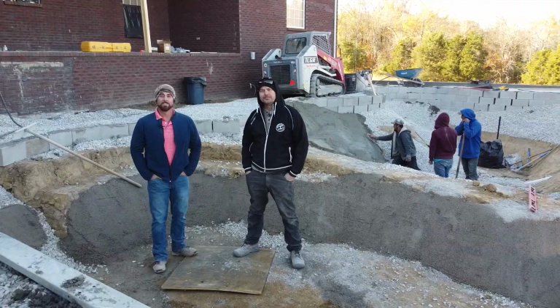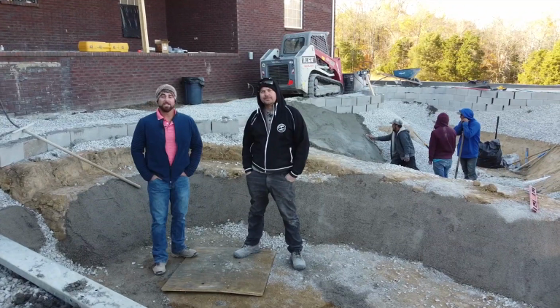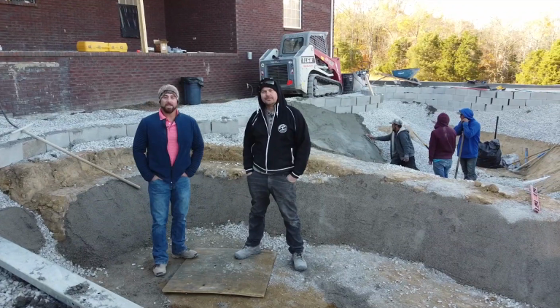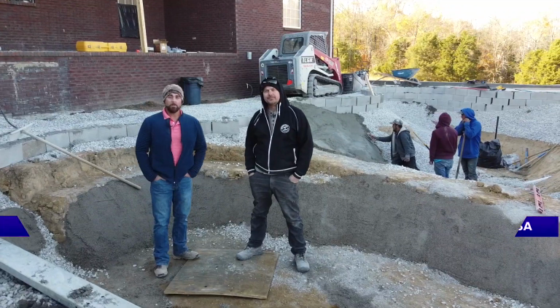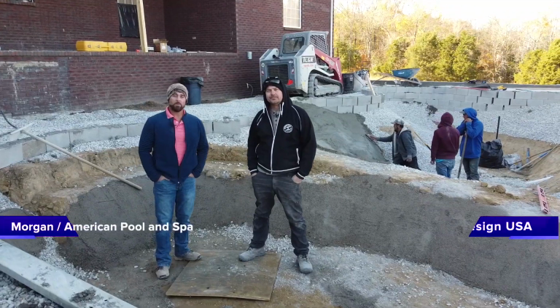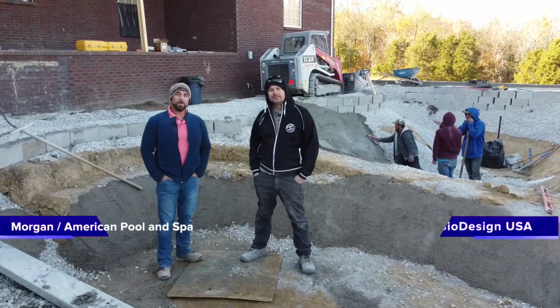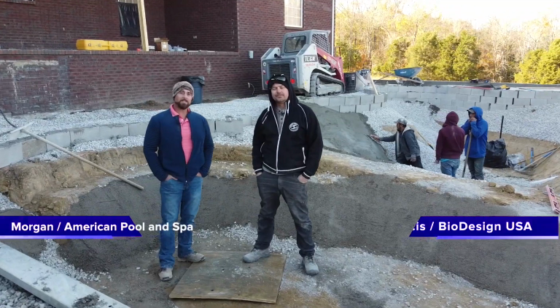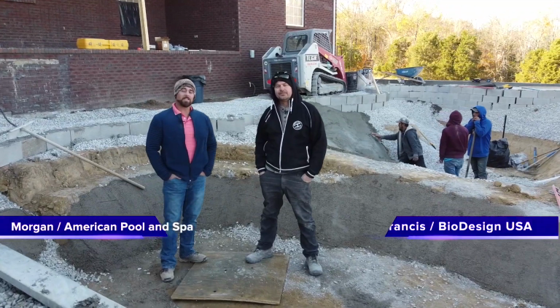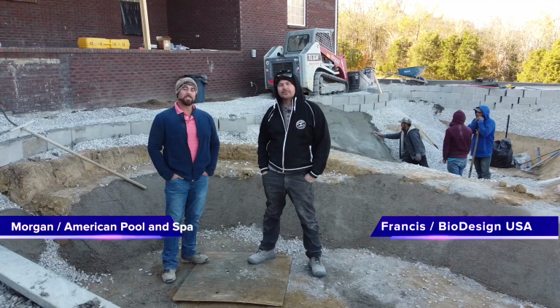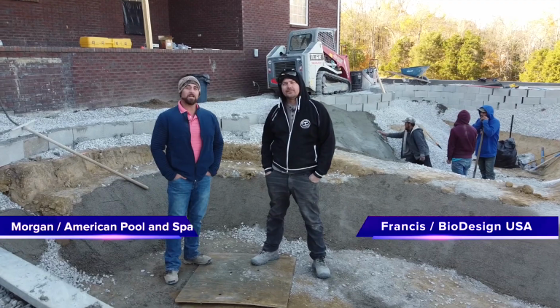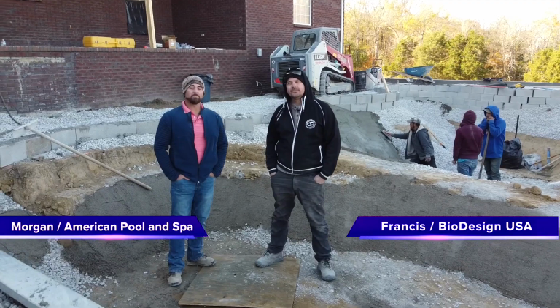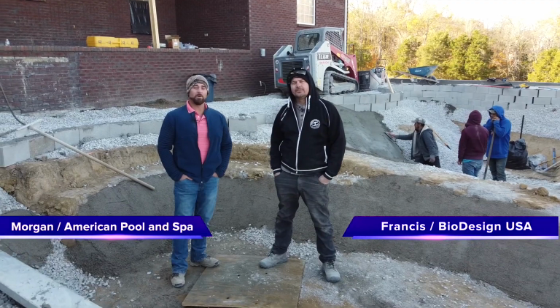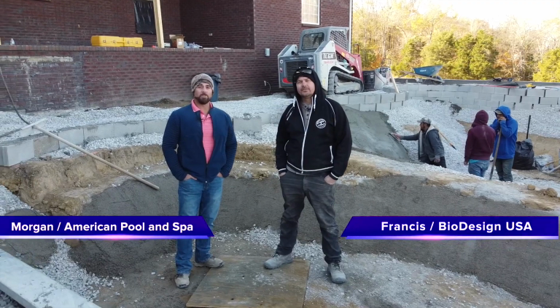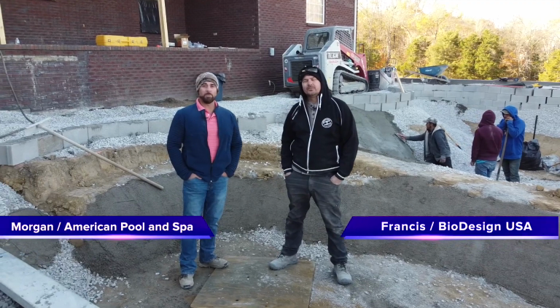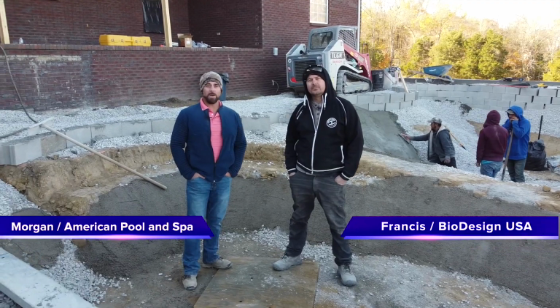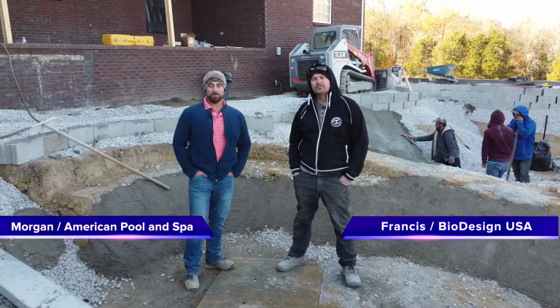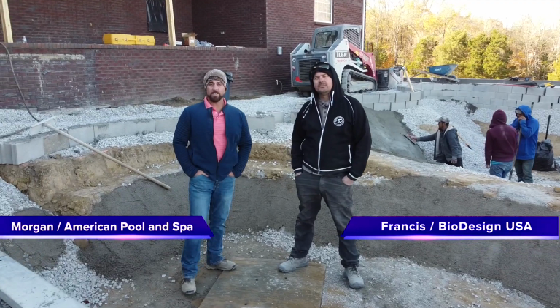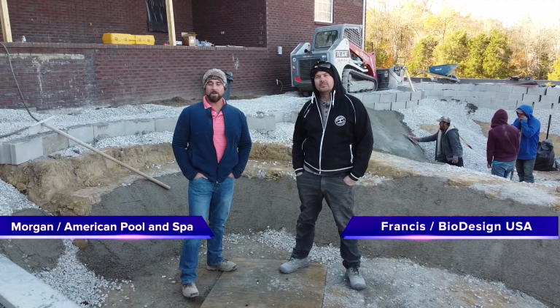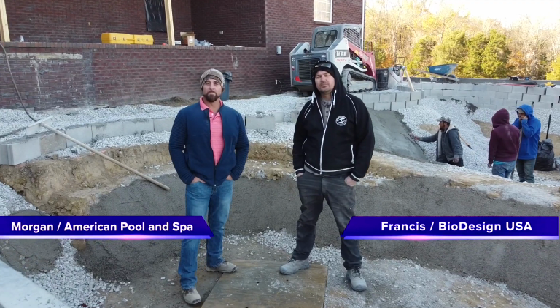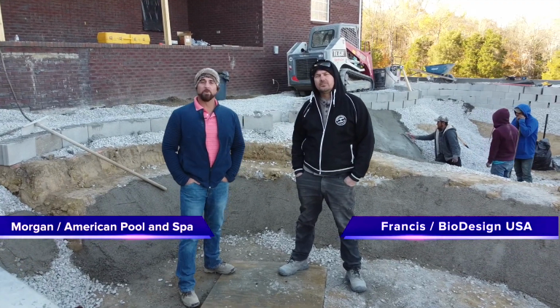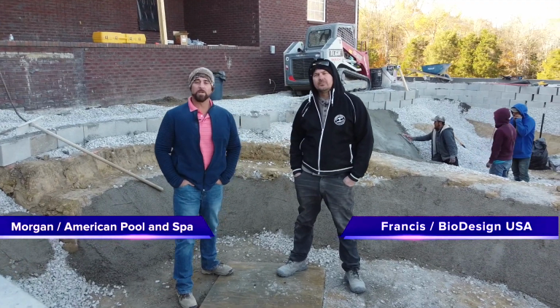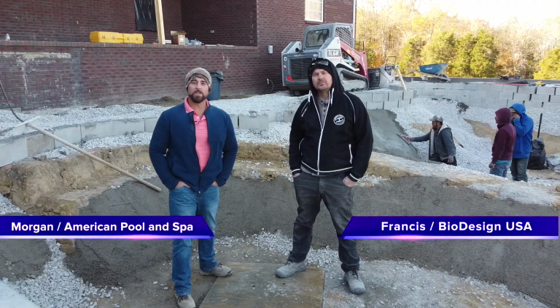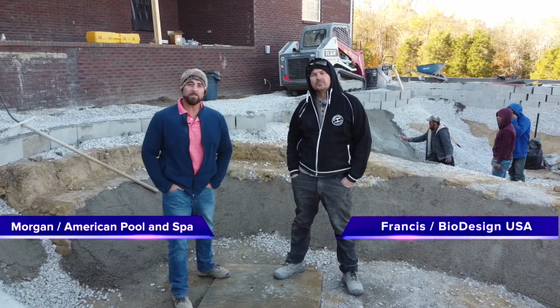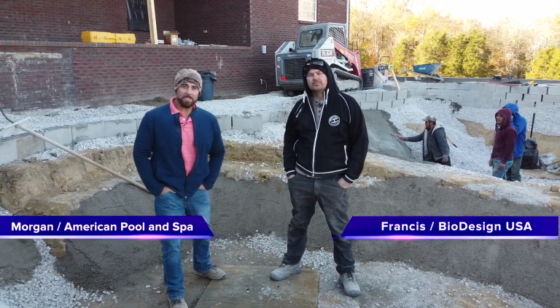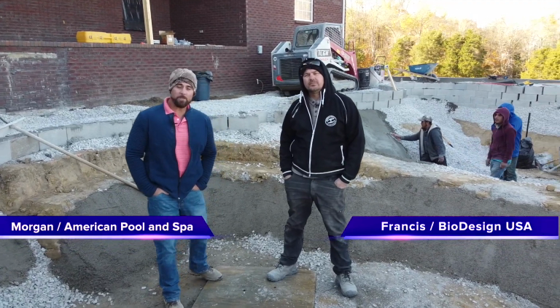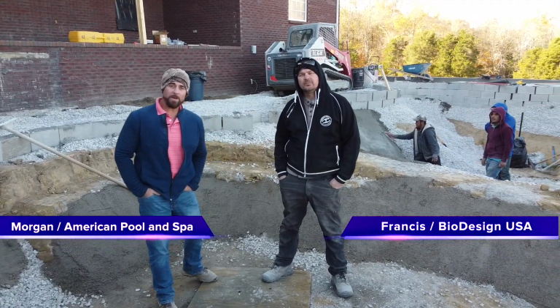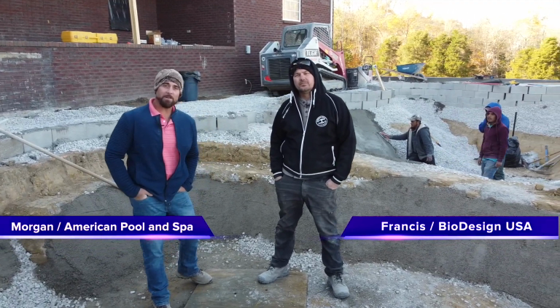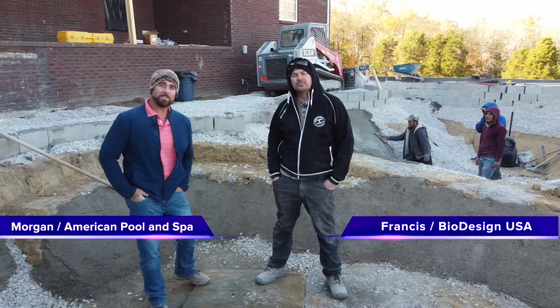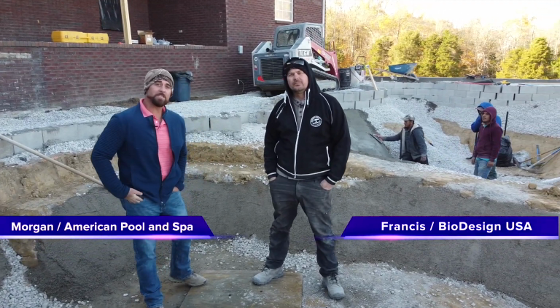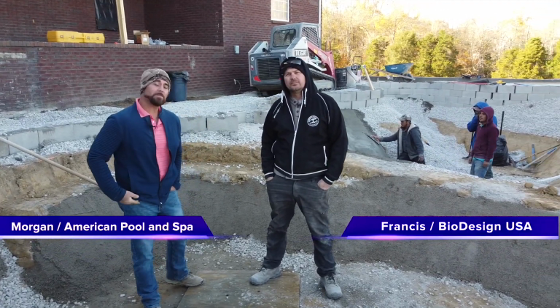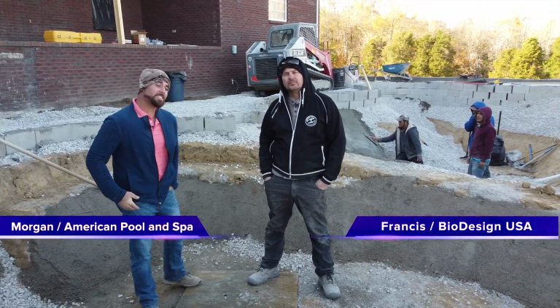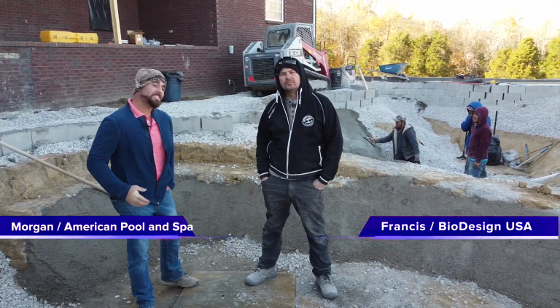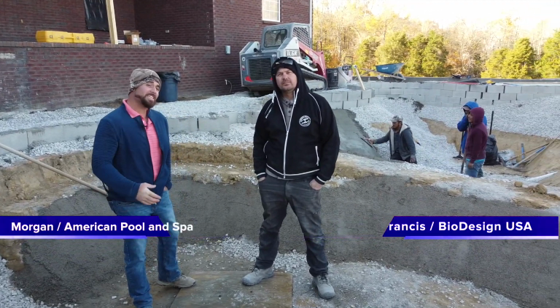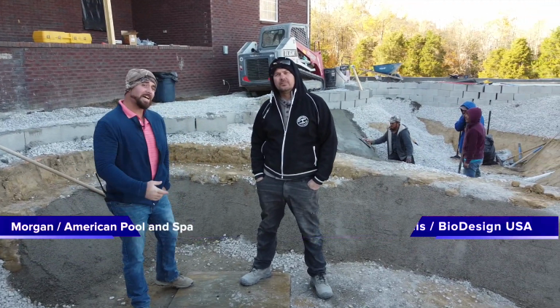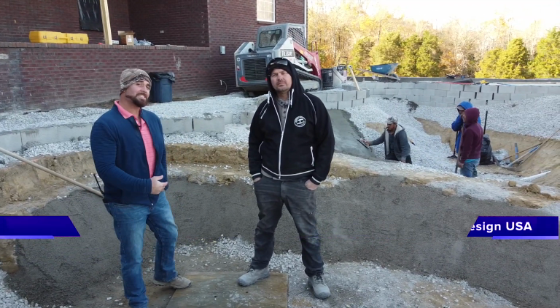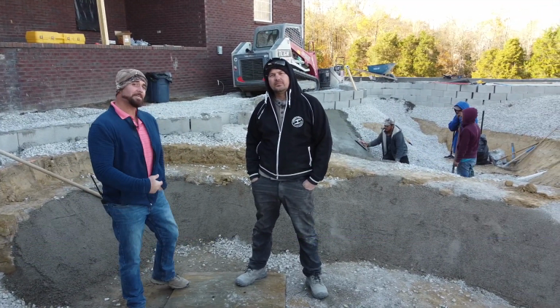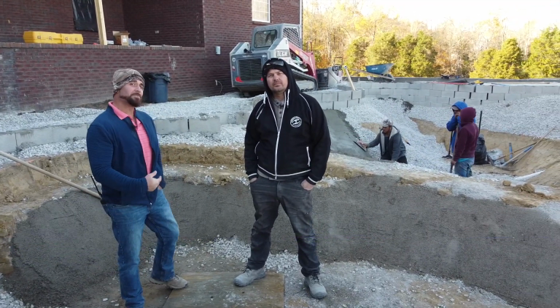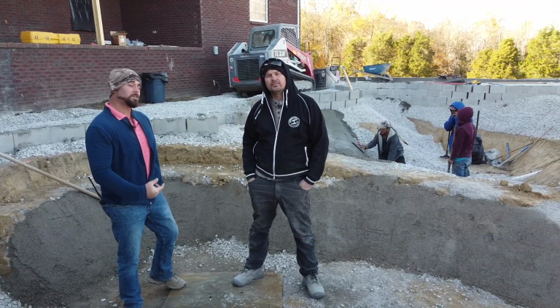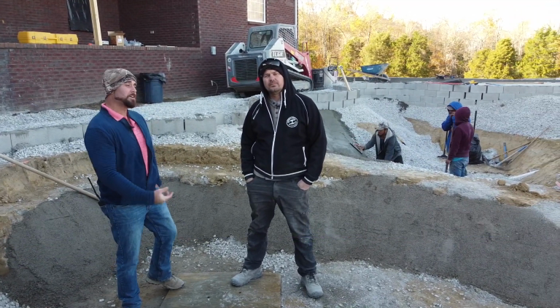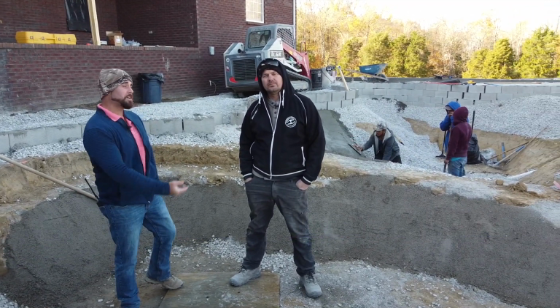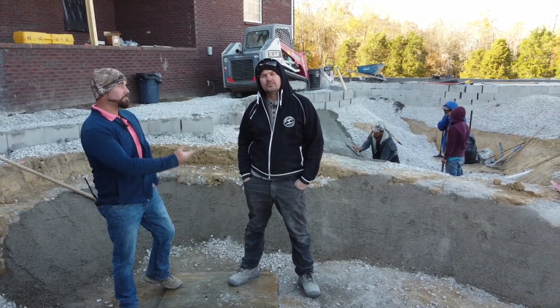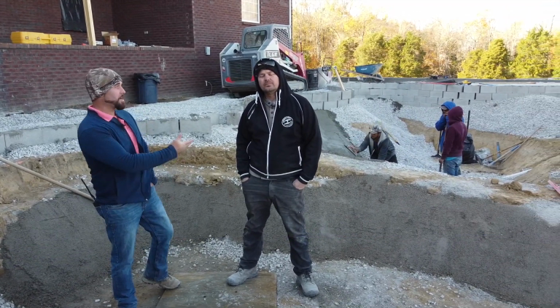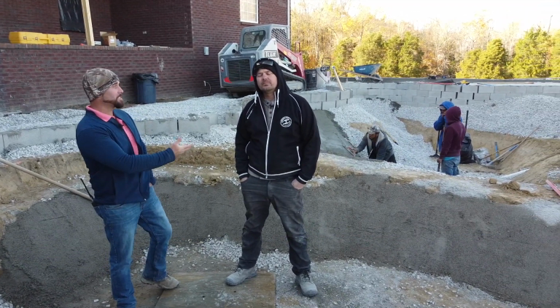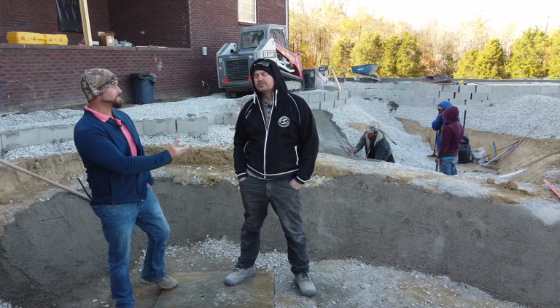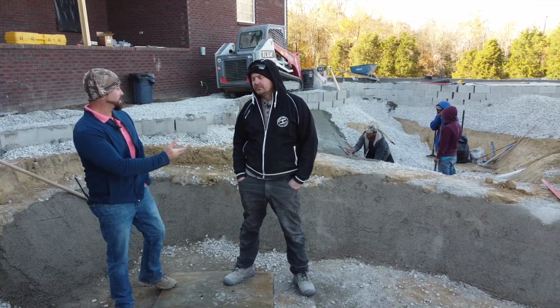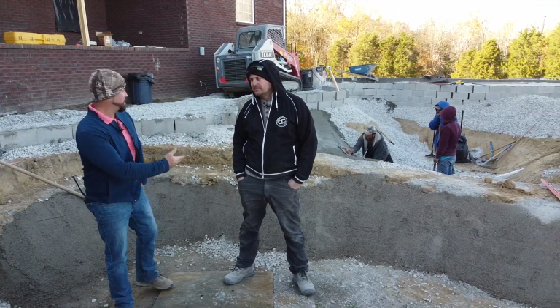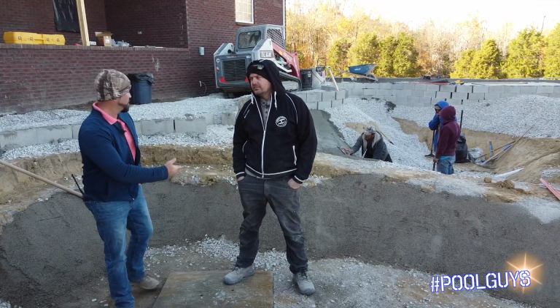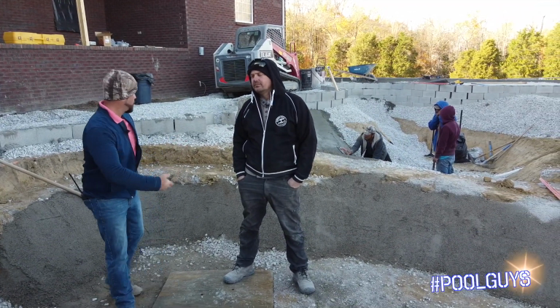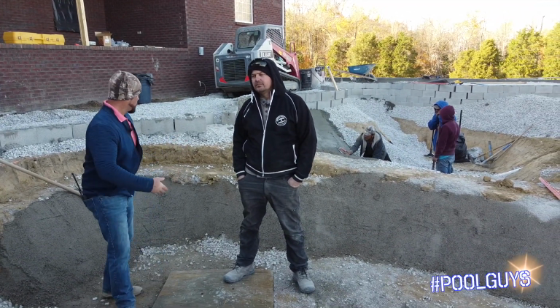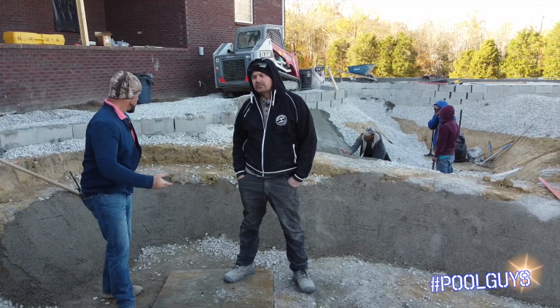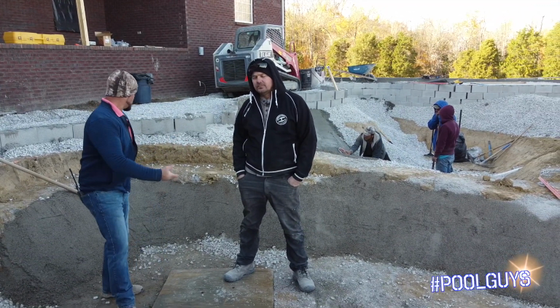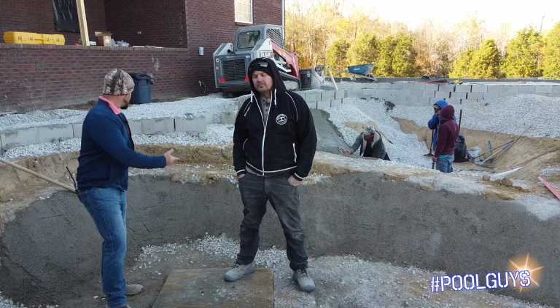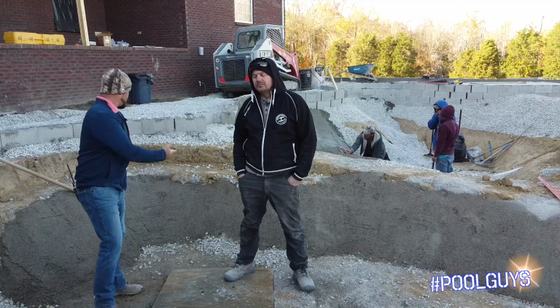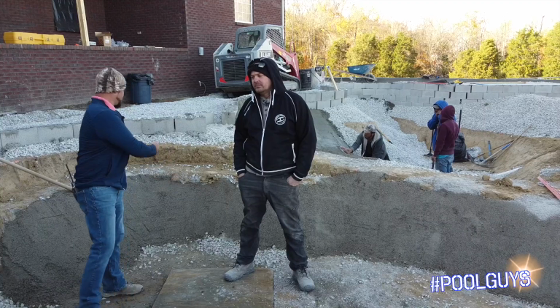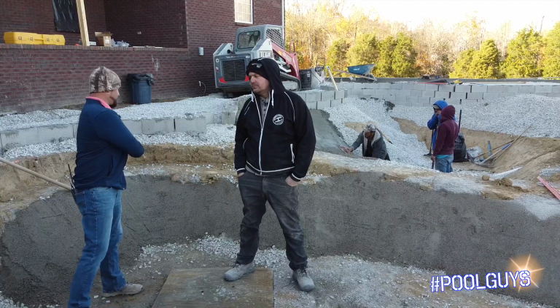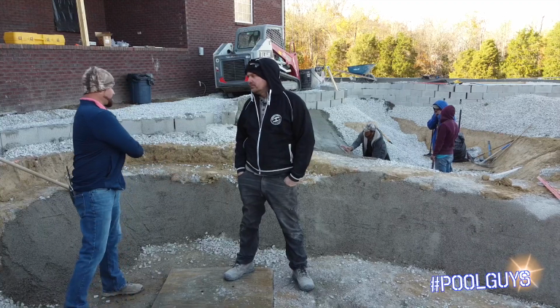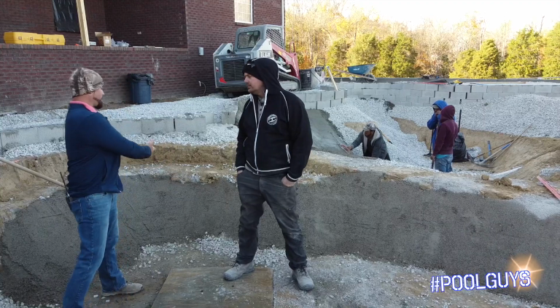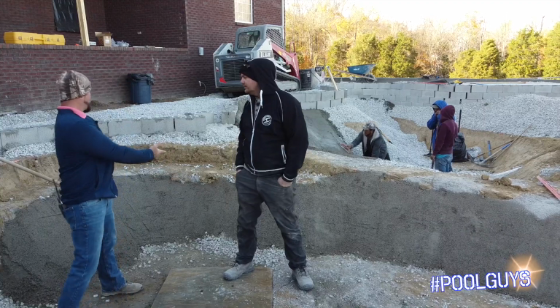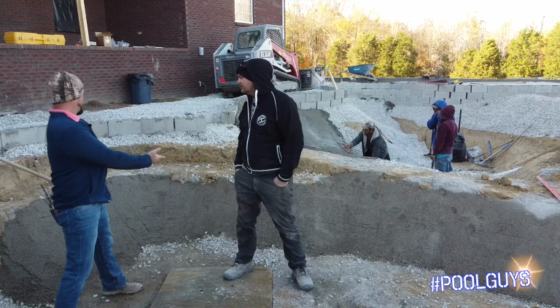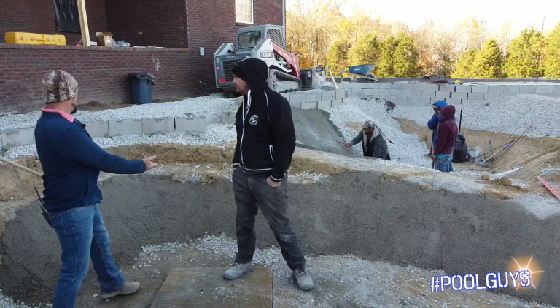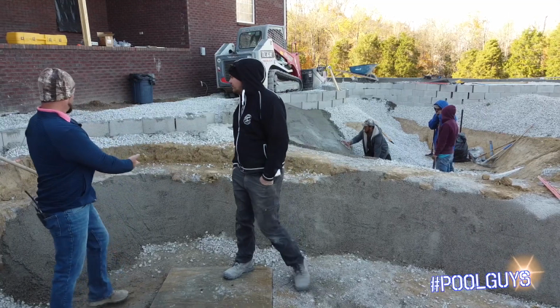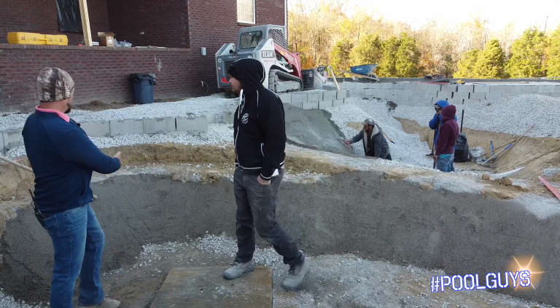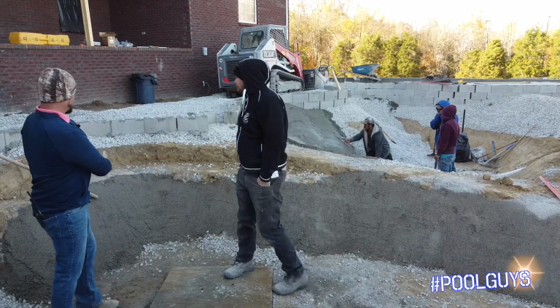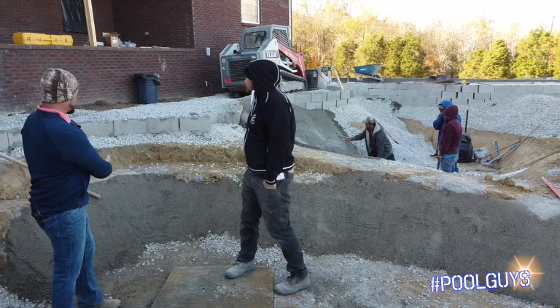Hey, we're back on the next part of the biodesign pool here. We've got the biodesign team still here — Francis here. Tell them a little bit about what we're doing with this.